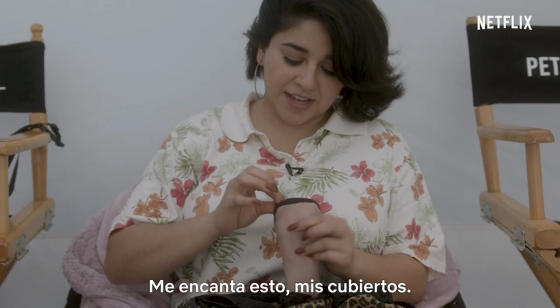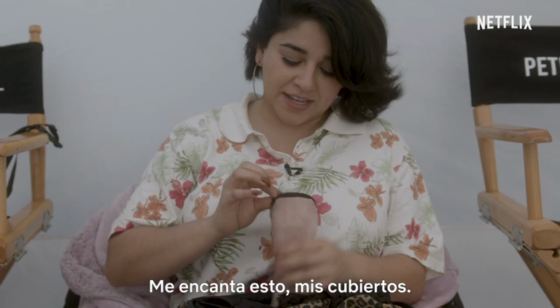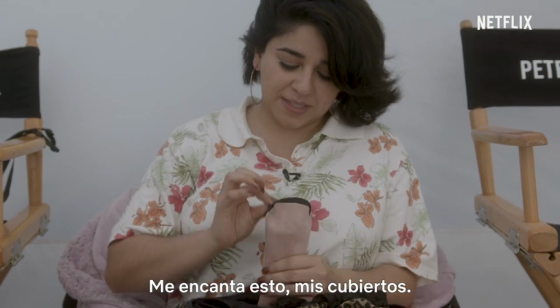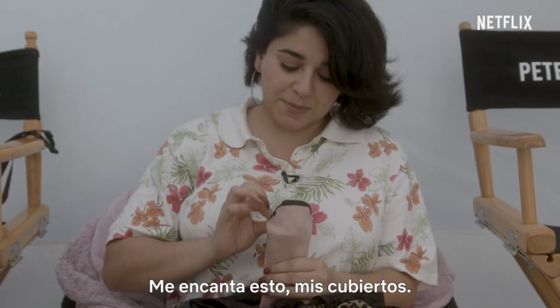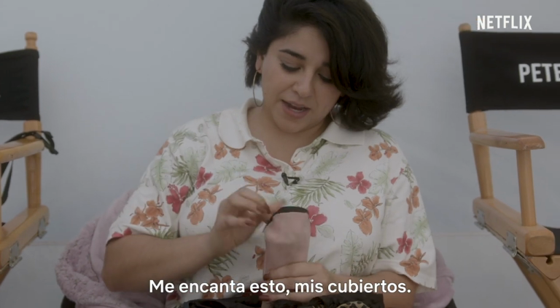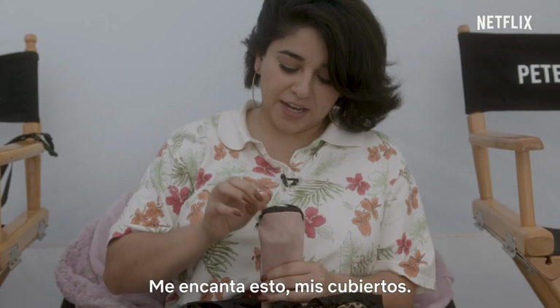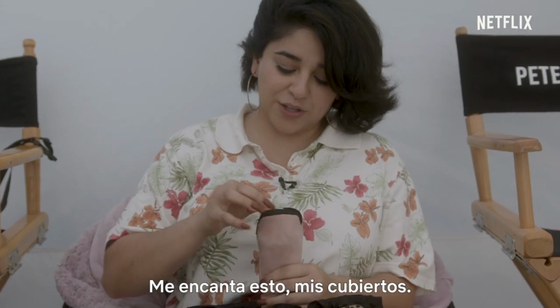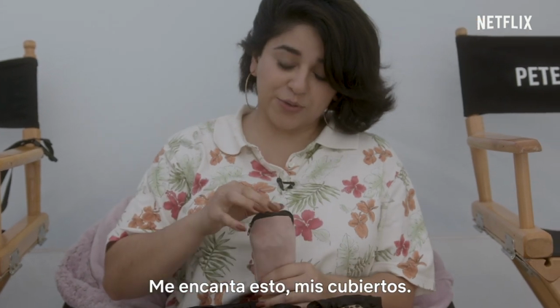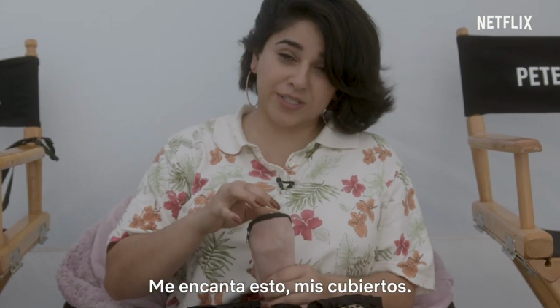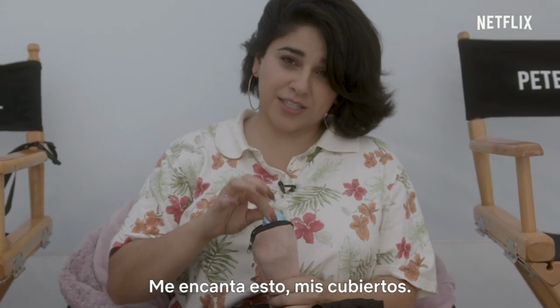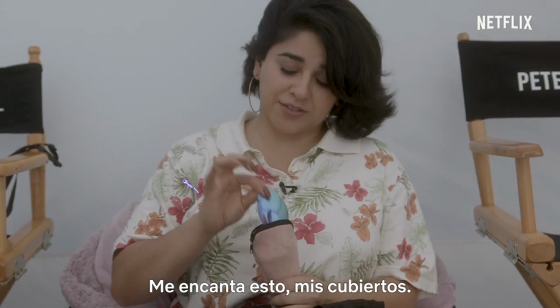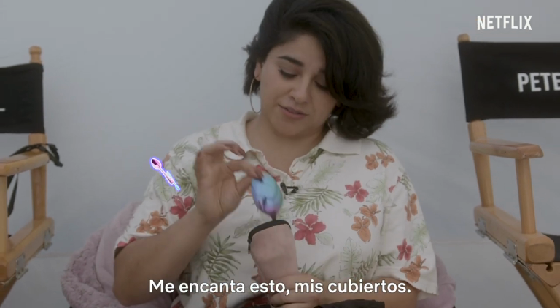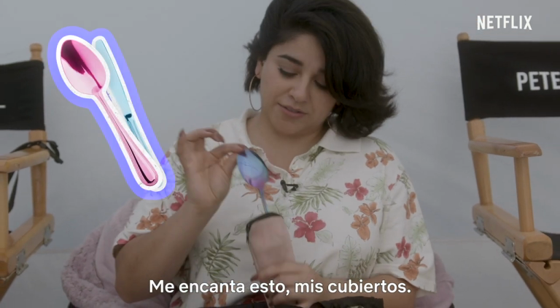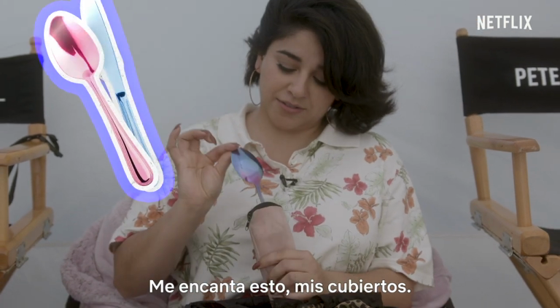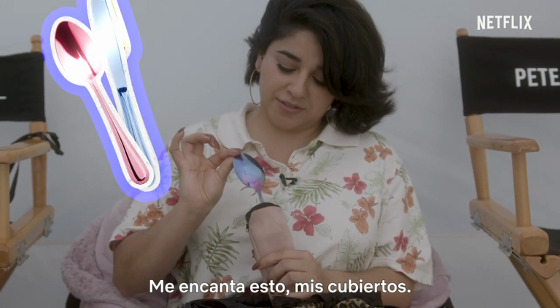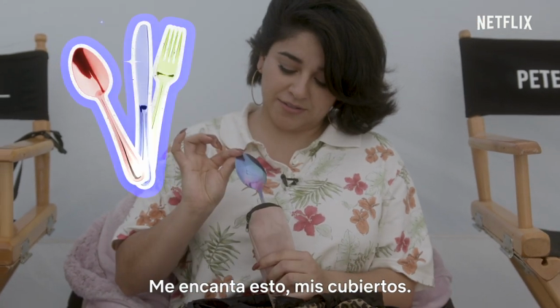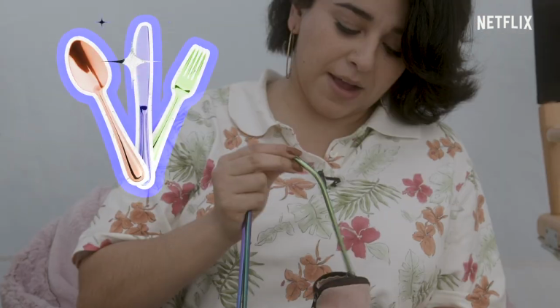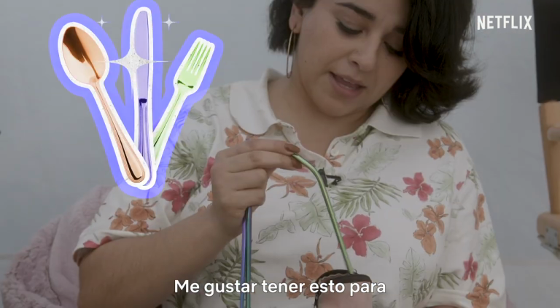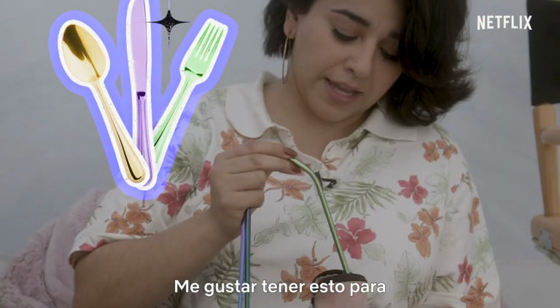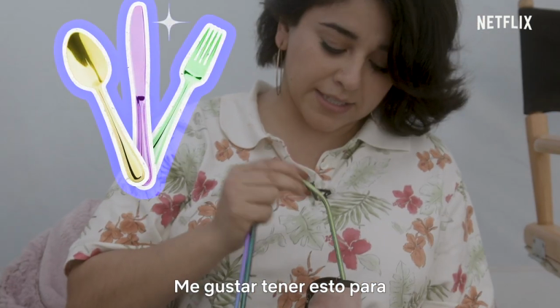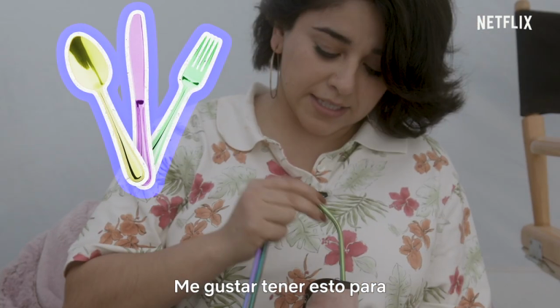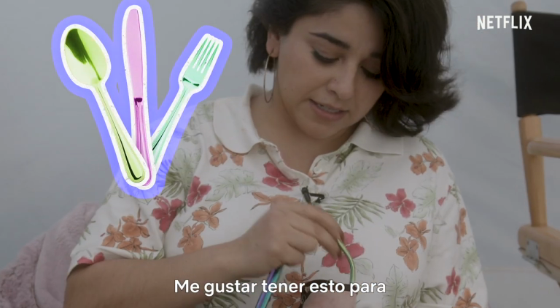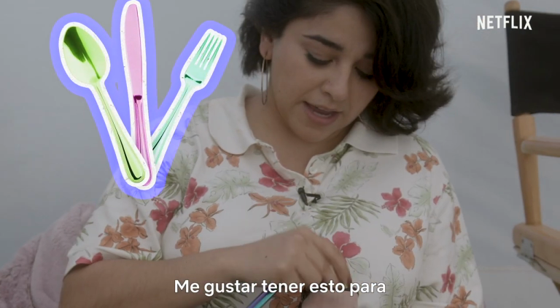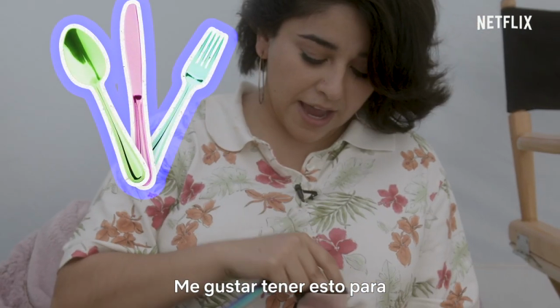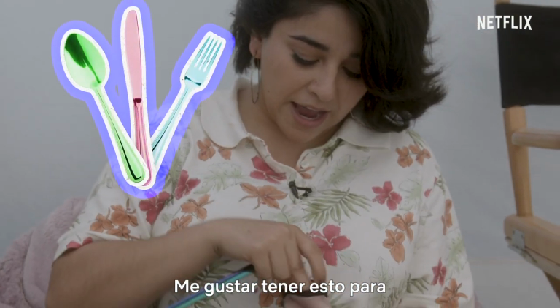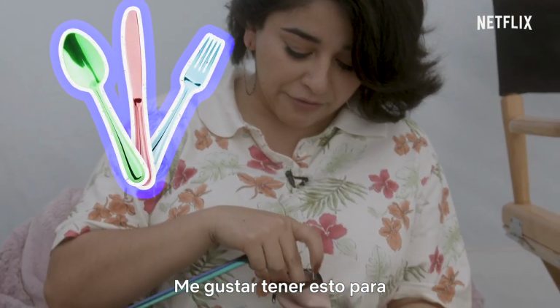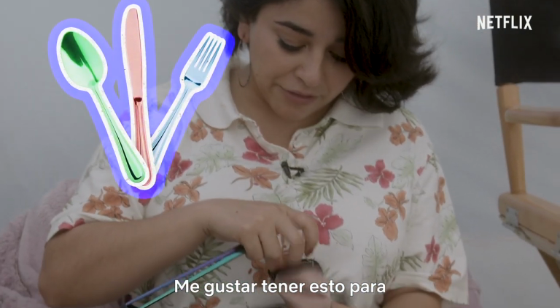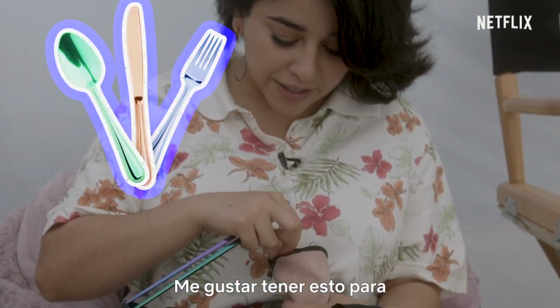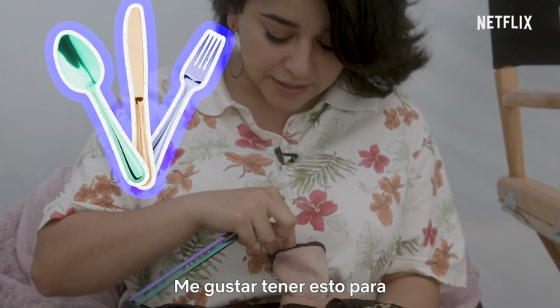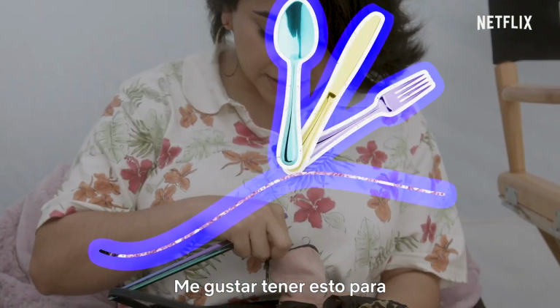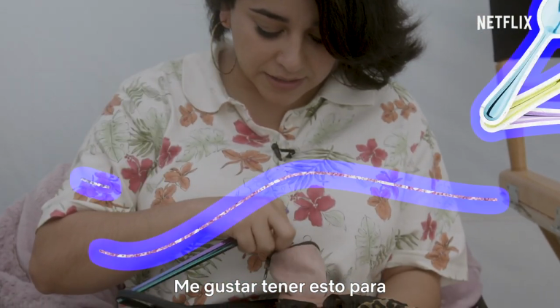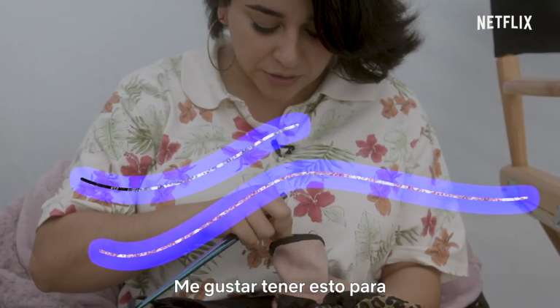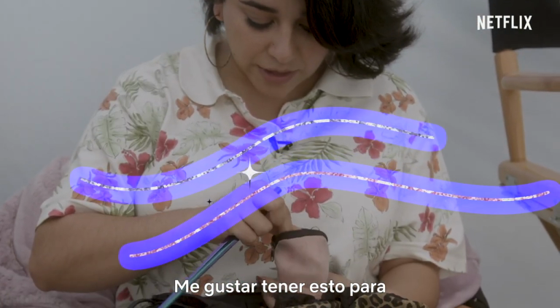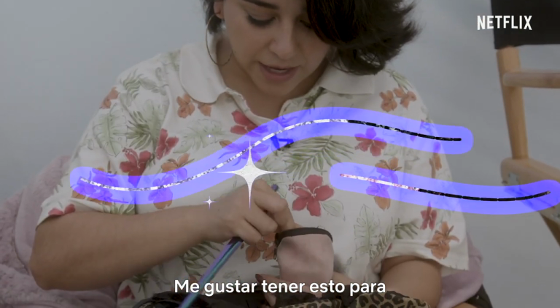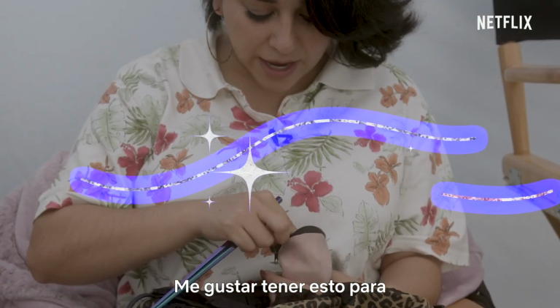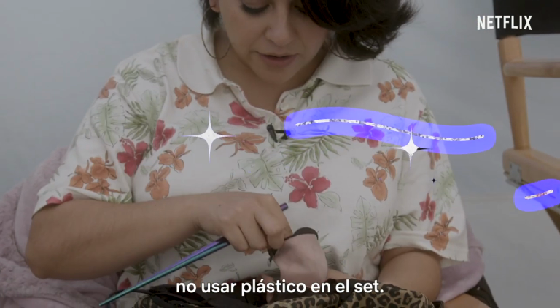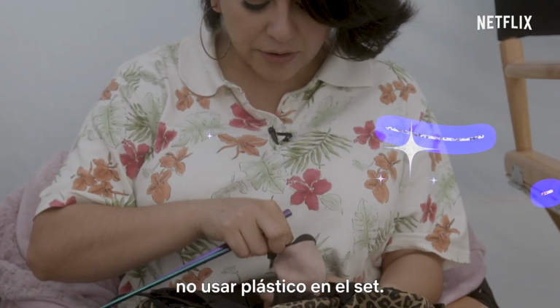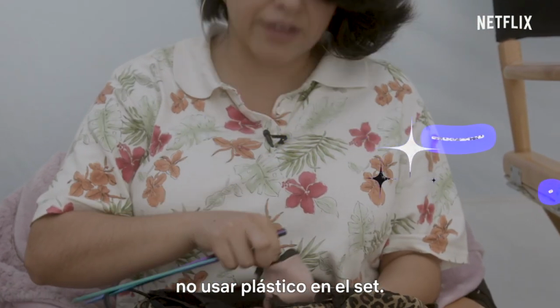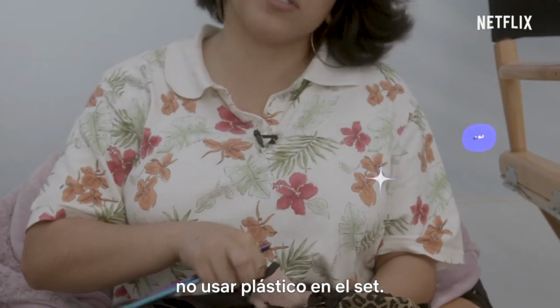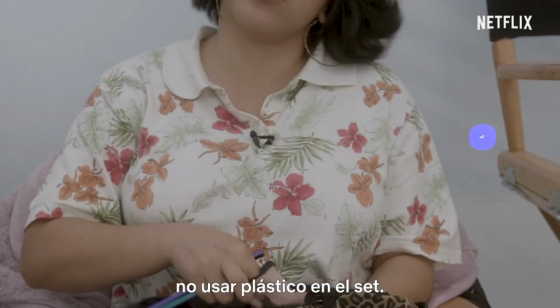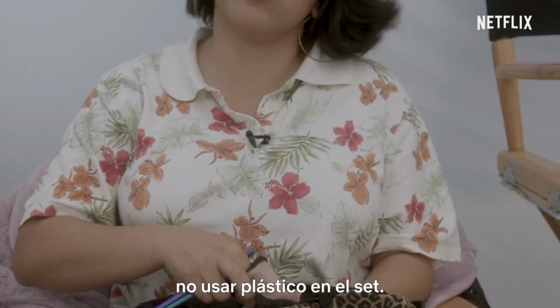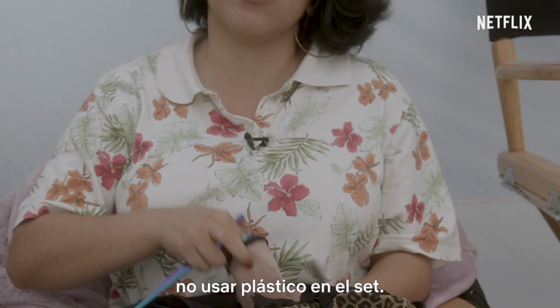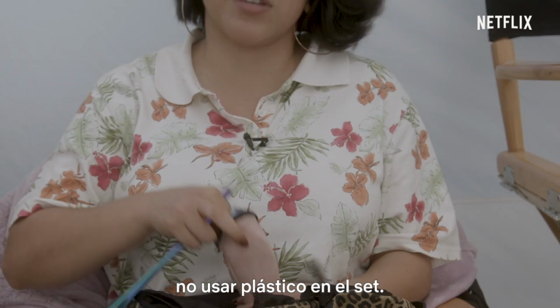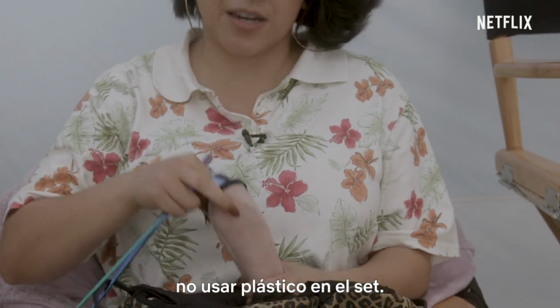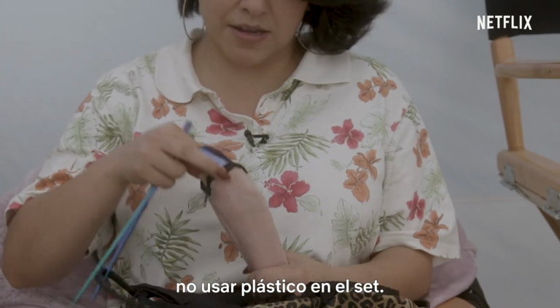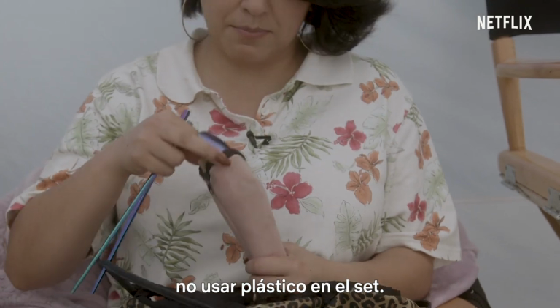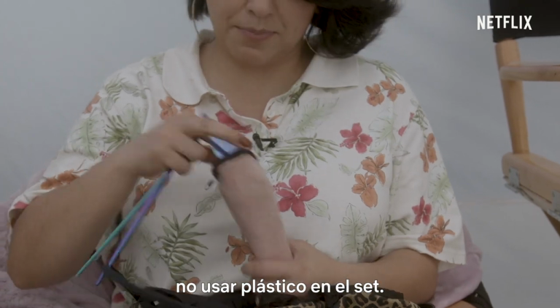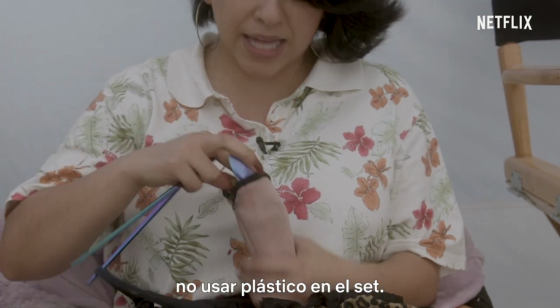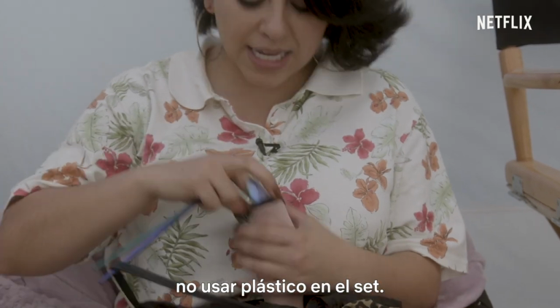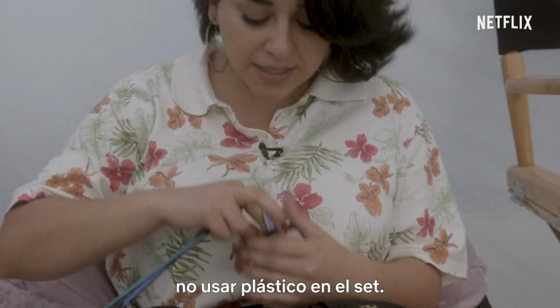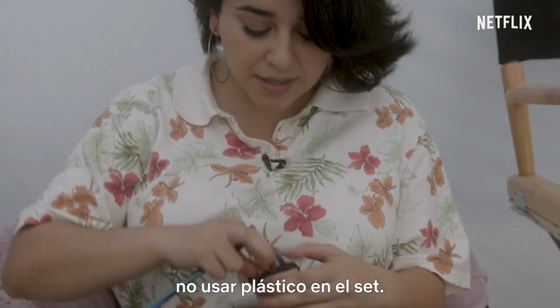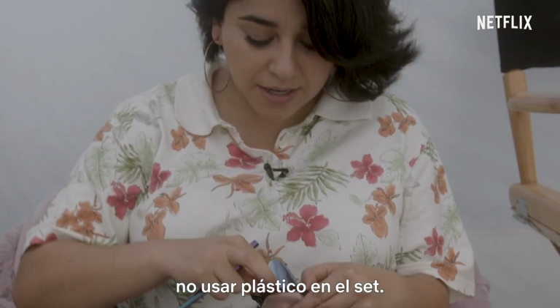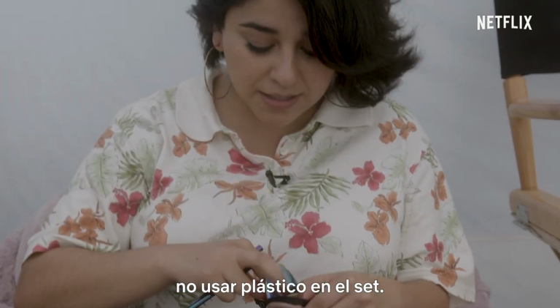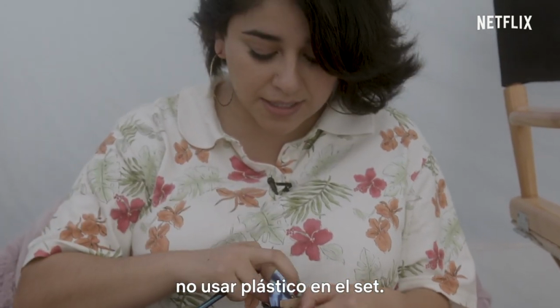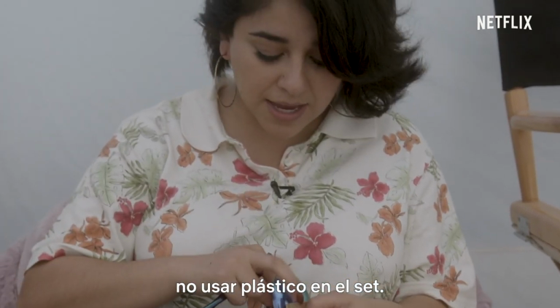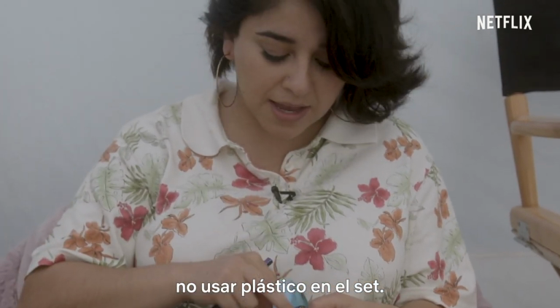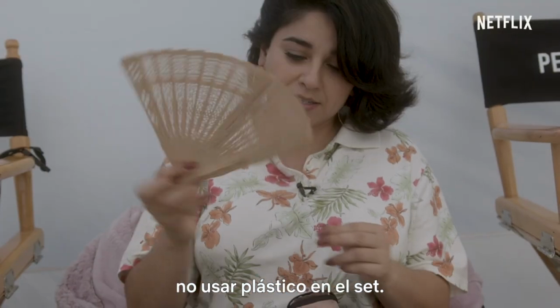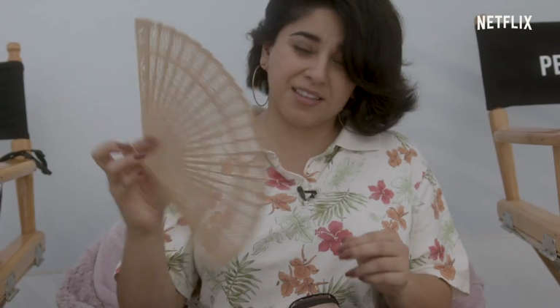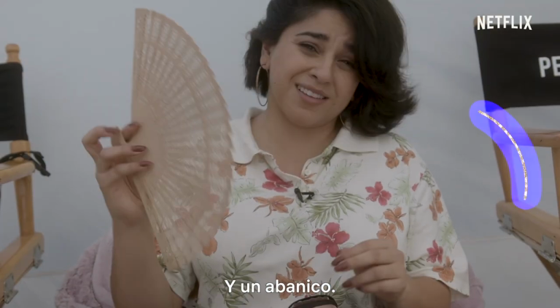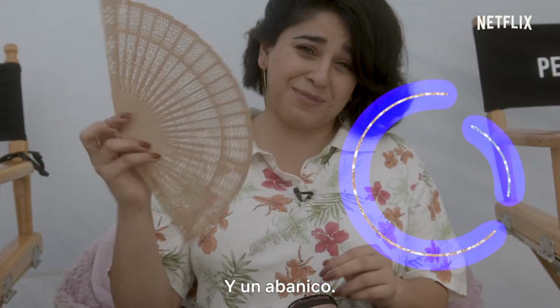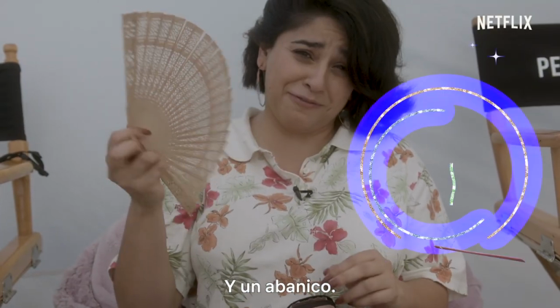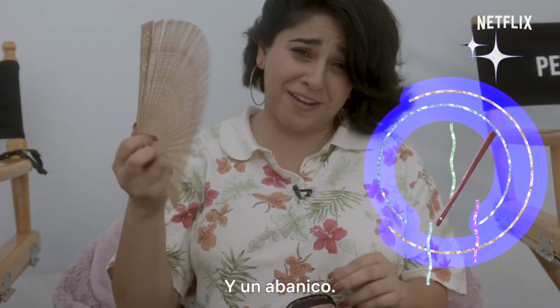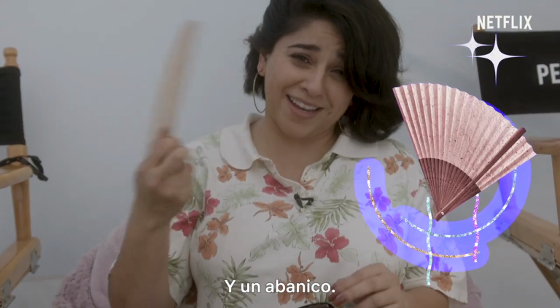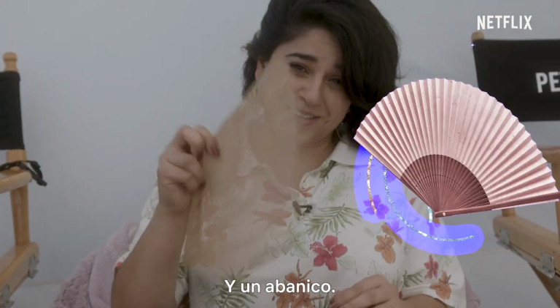It's my utensils. I like to have these so that I don't have to use any plastic on set. And then my fan.